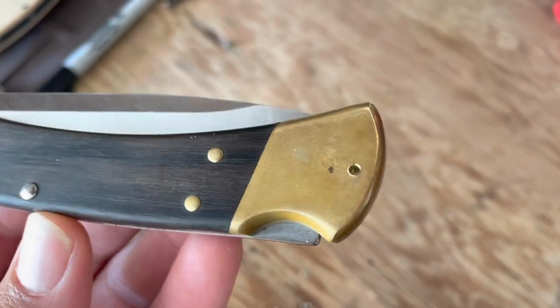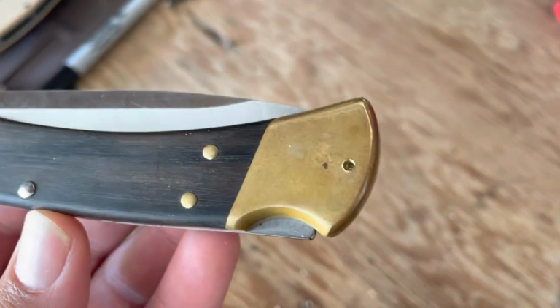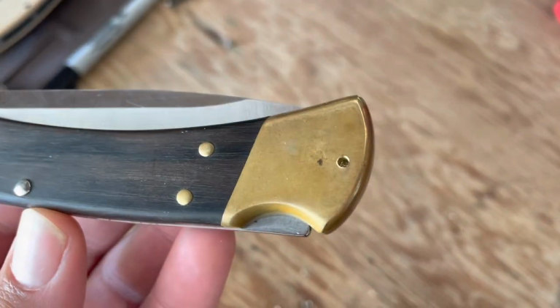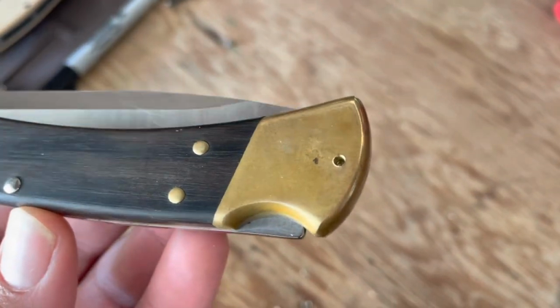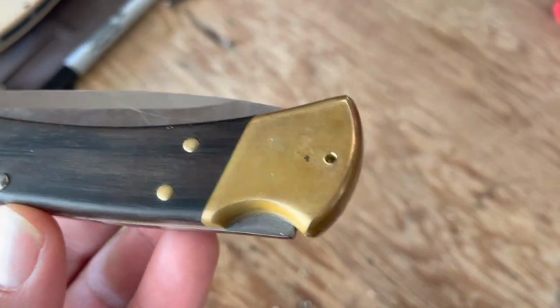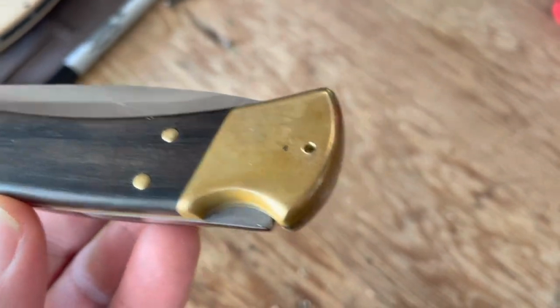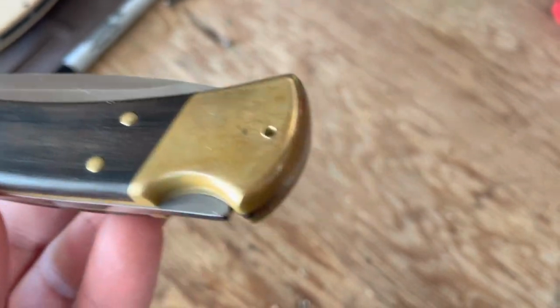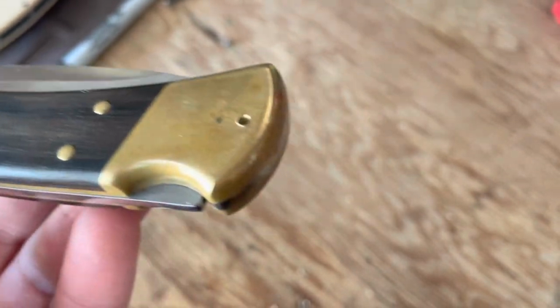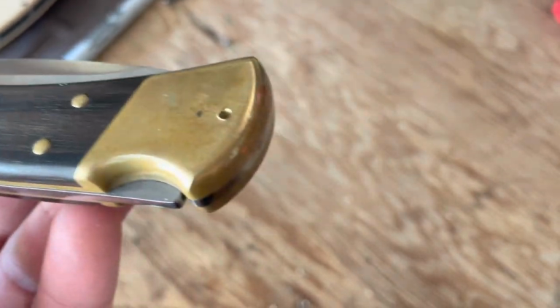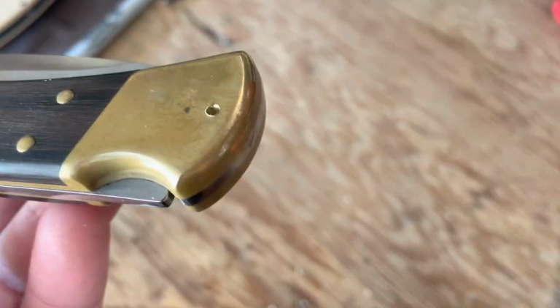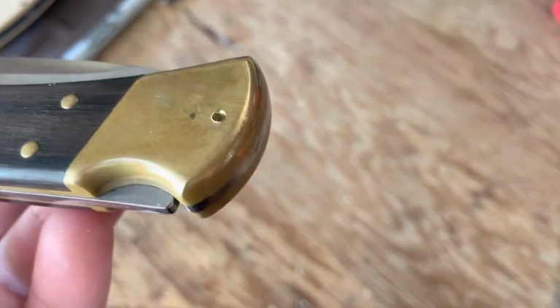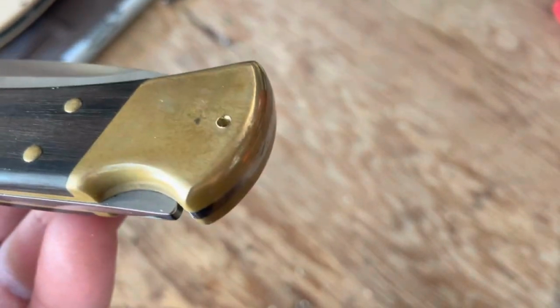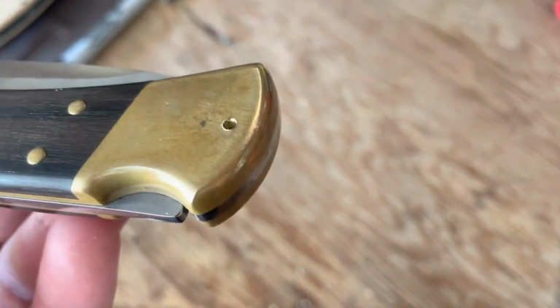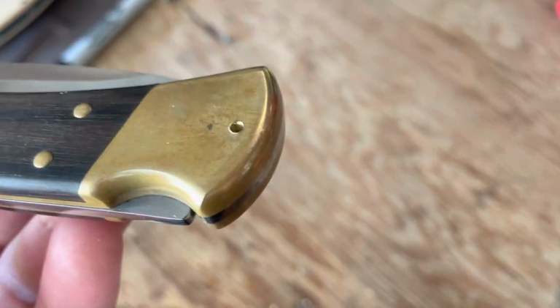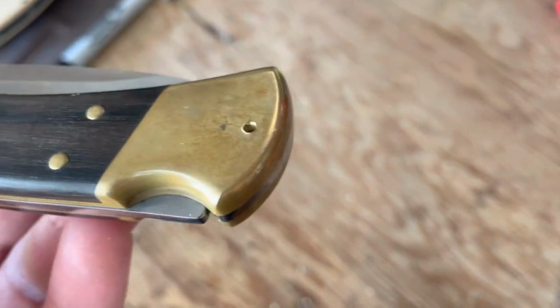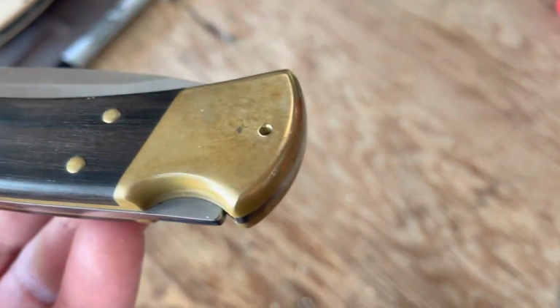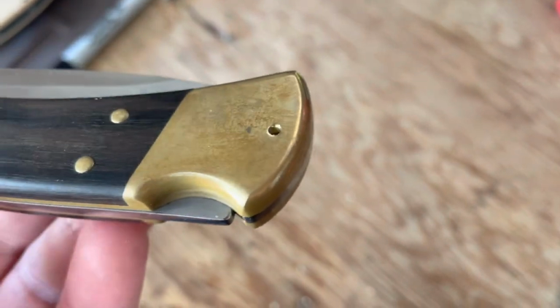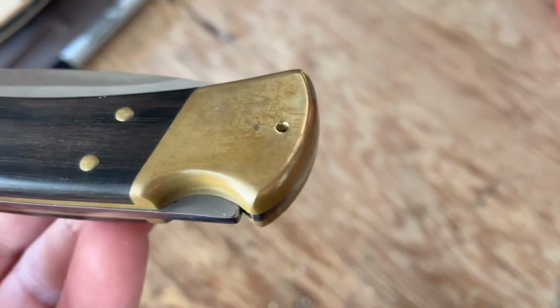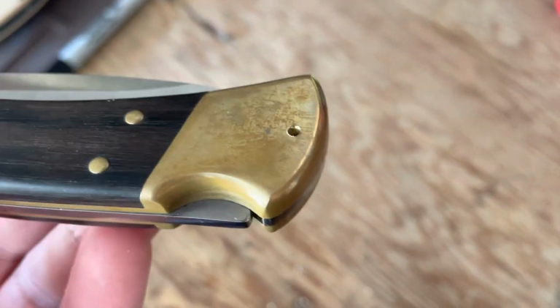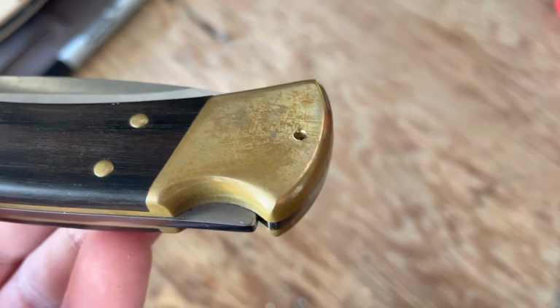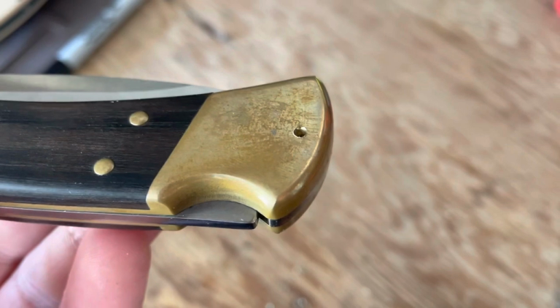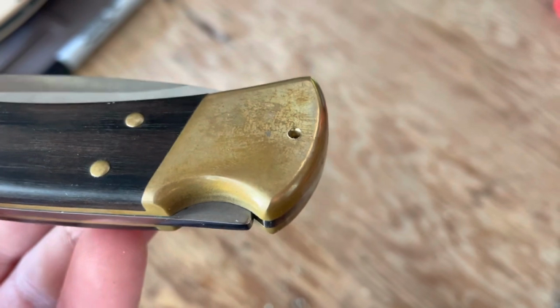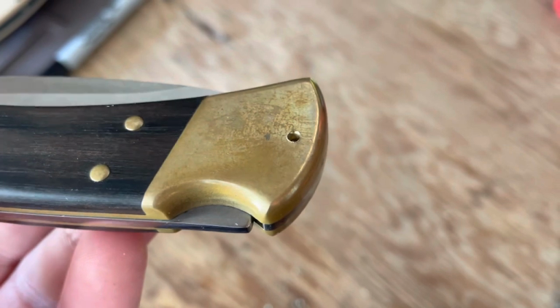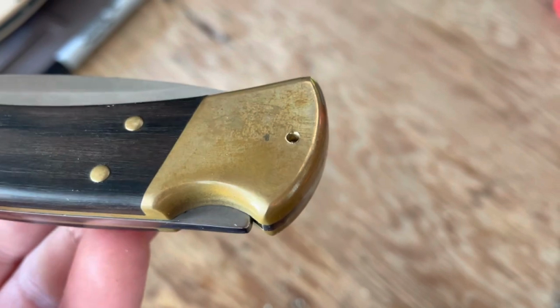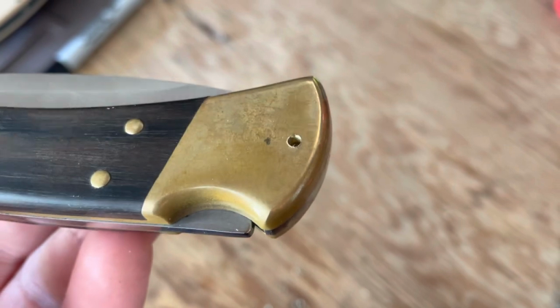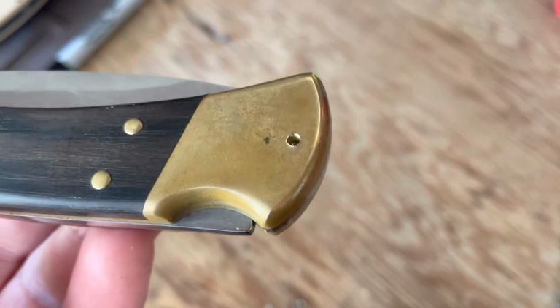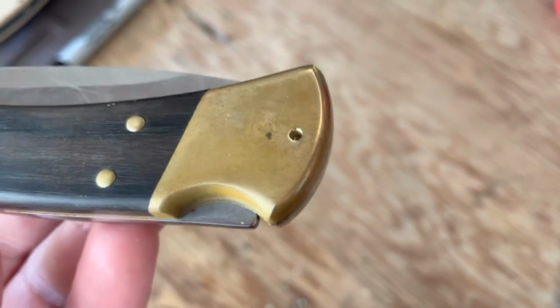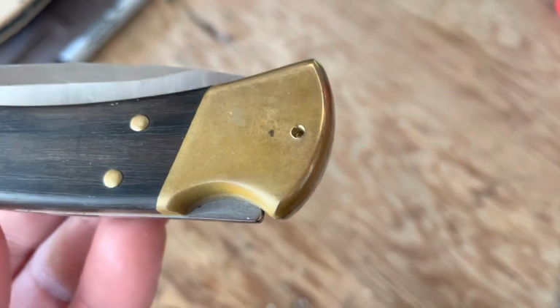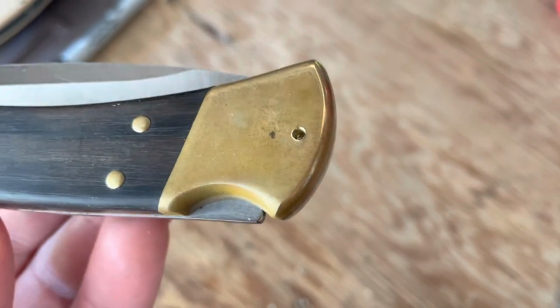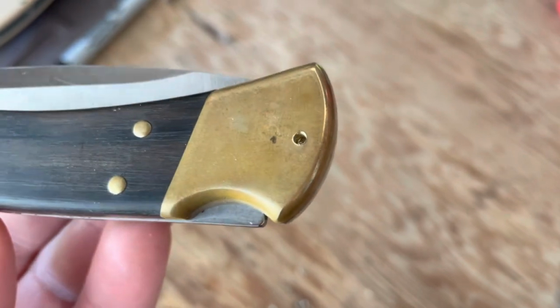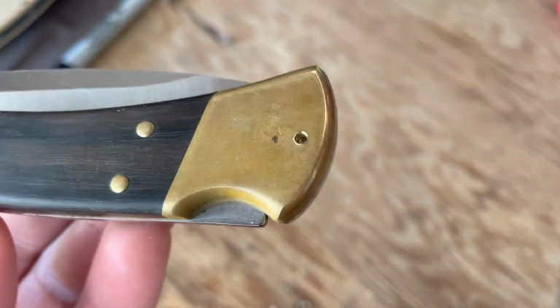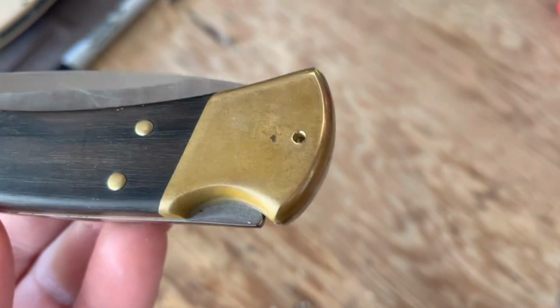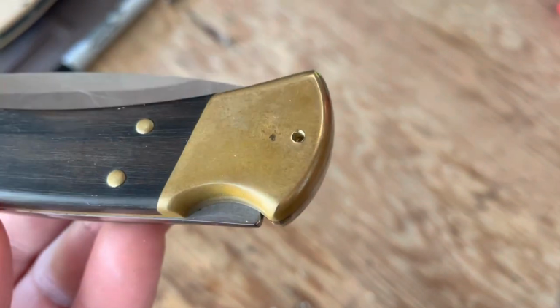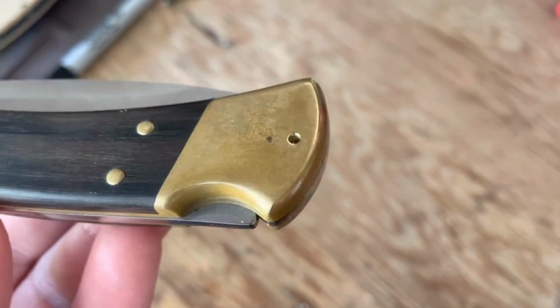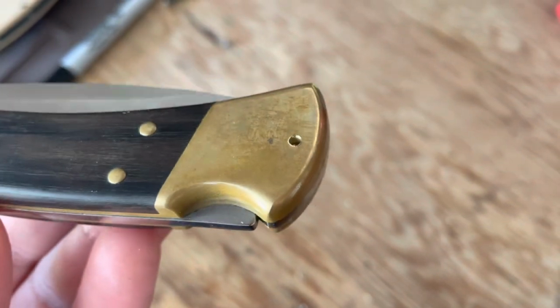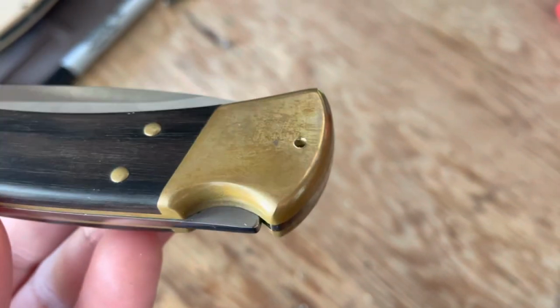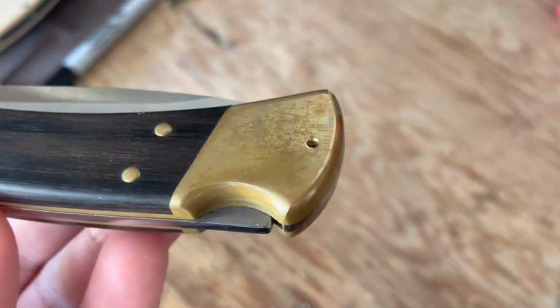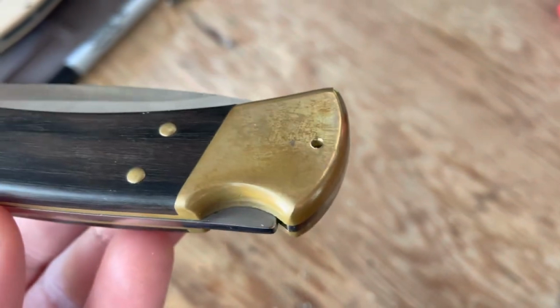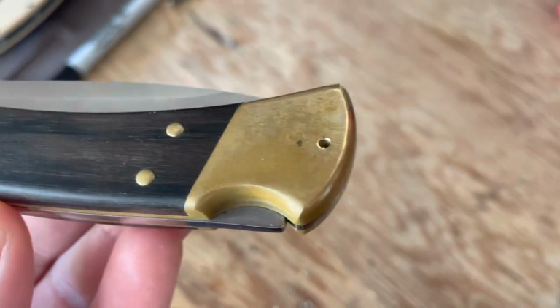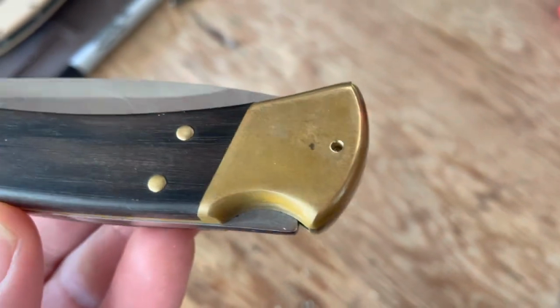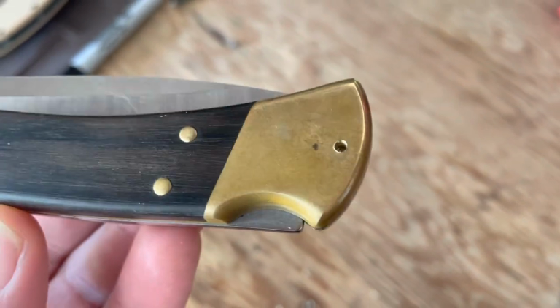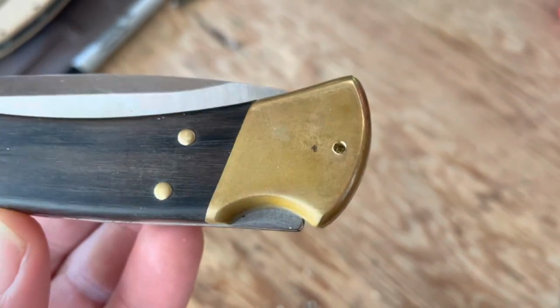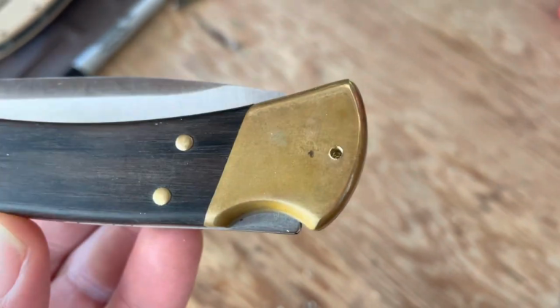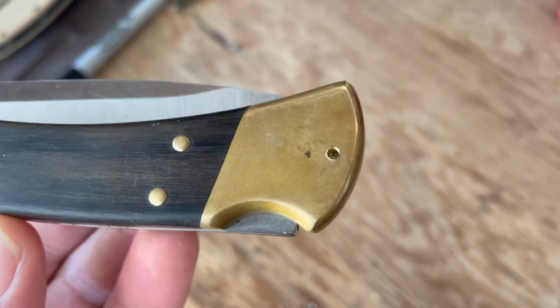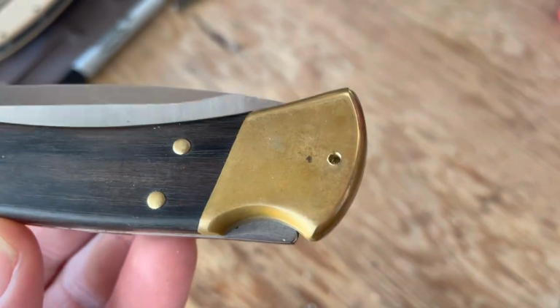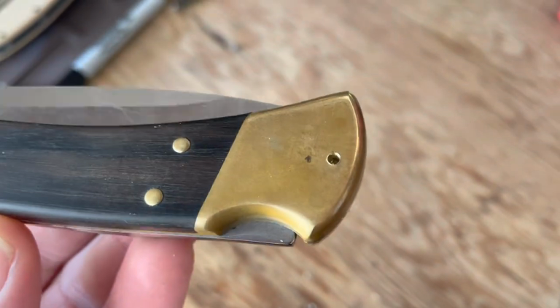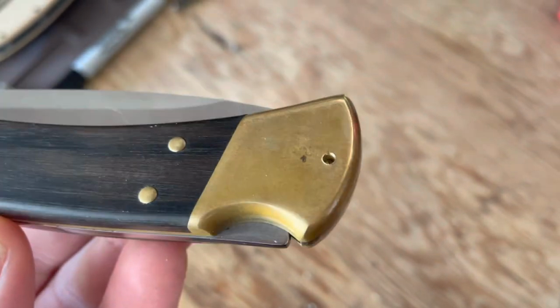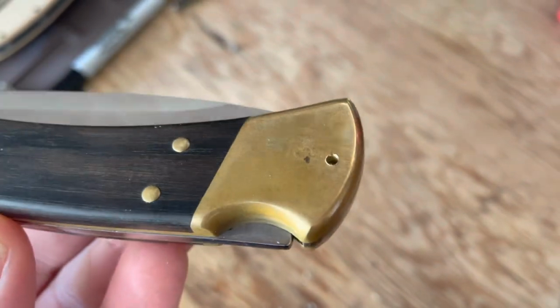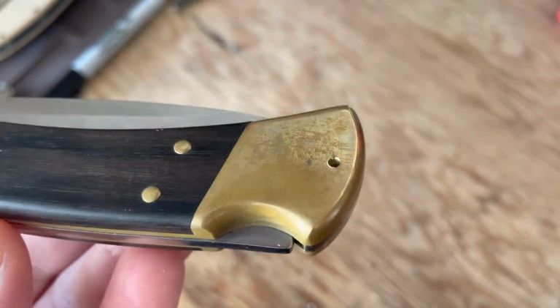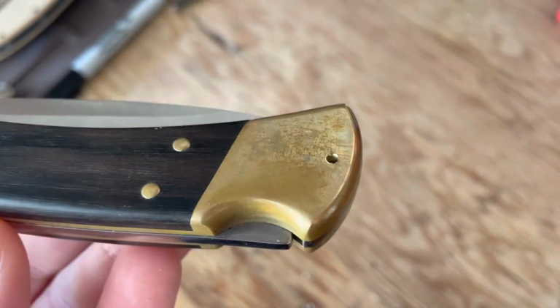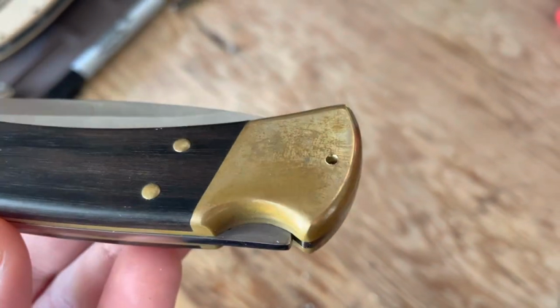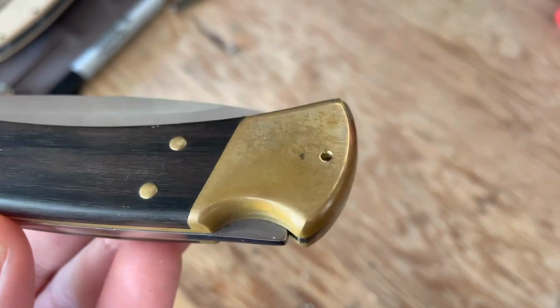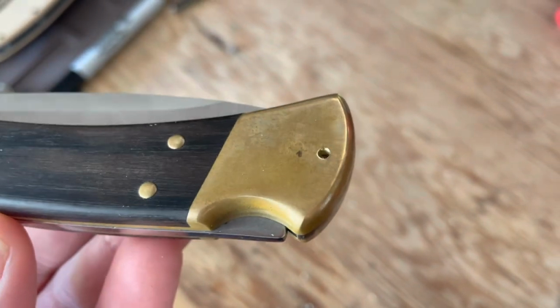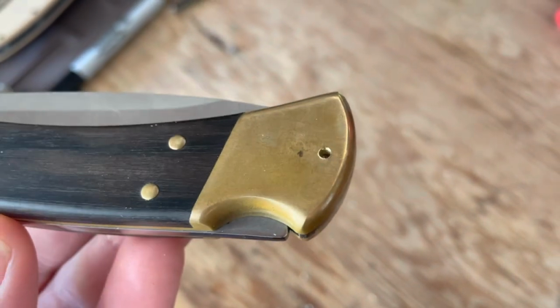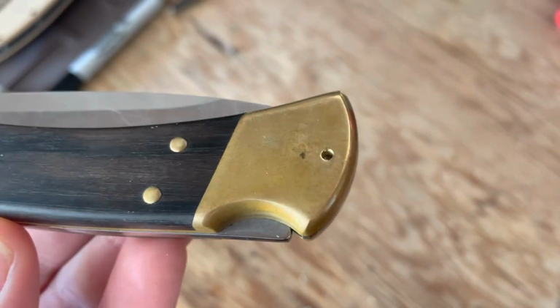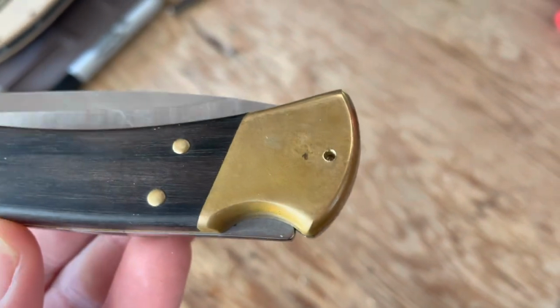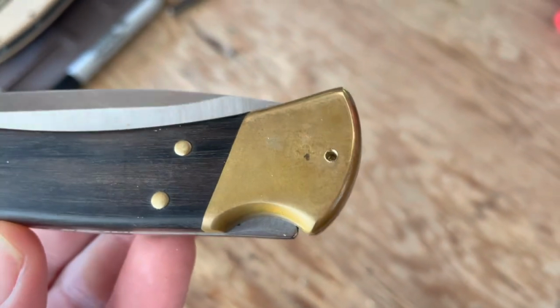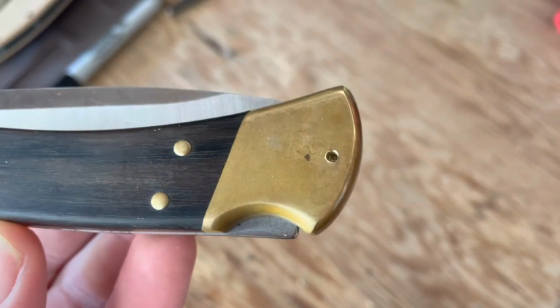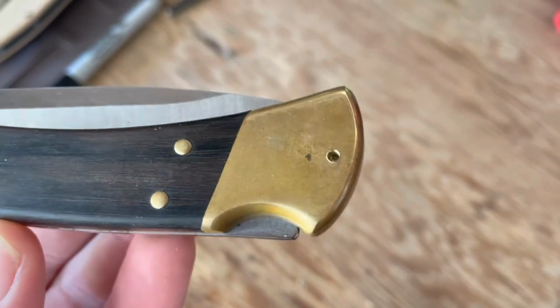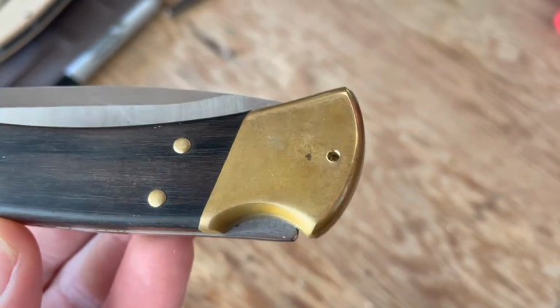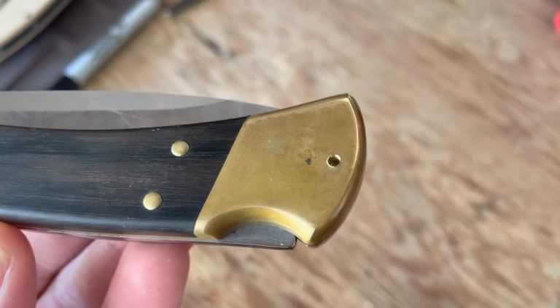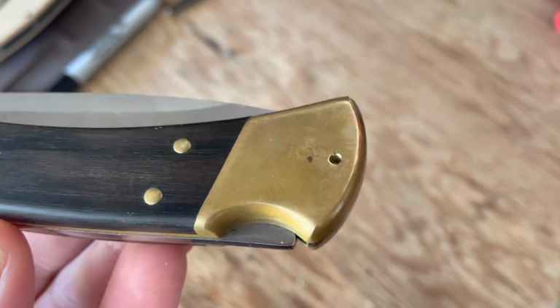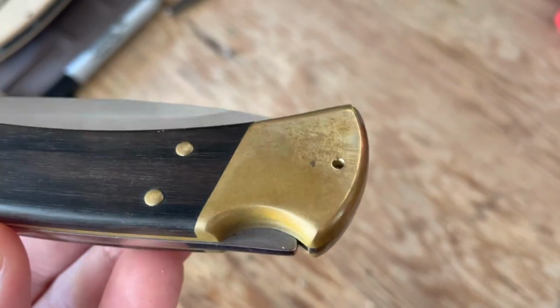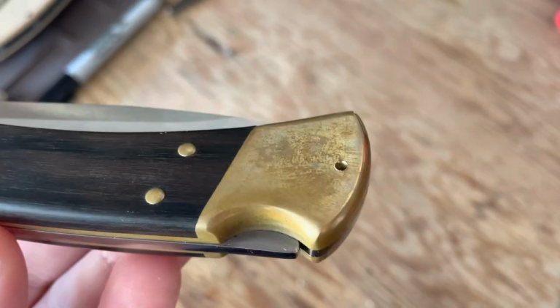There's the first hole drilled. Now I'm going to try to tap it for the screws.